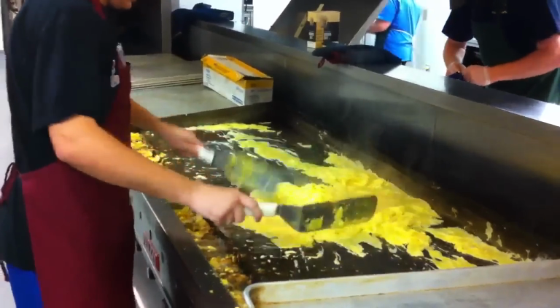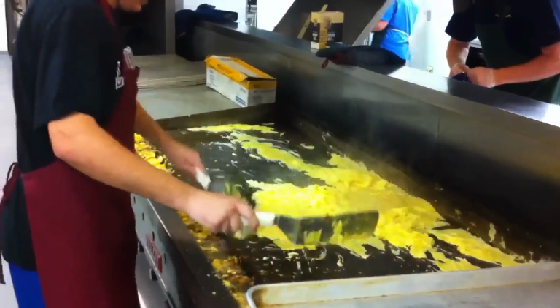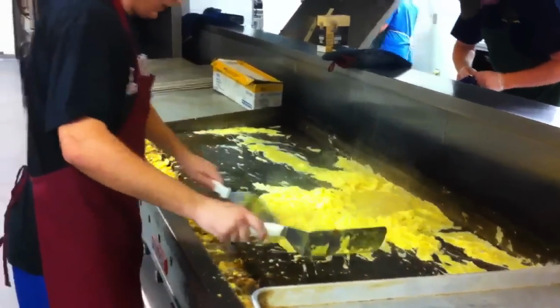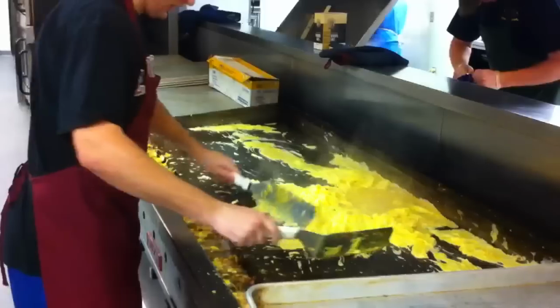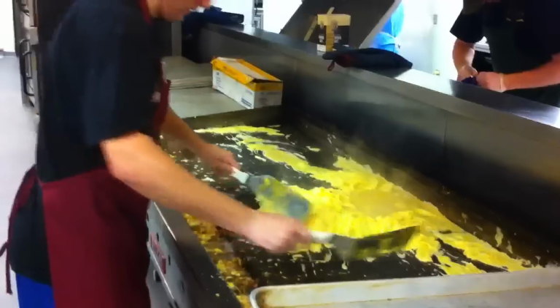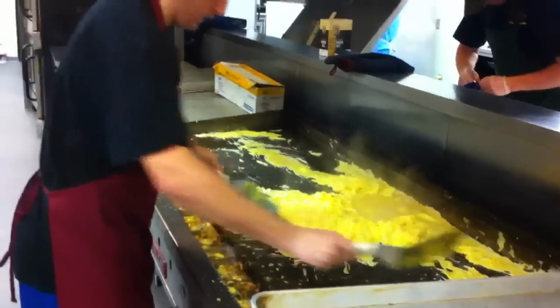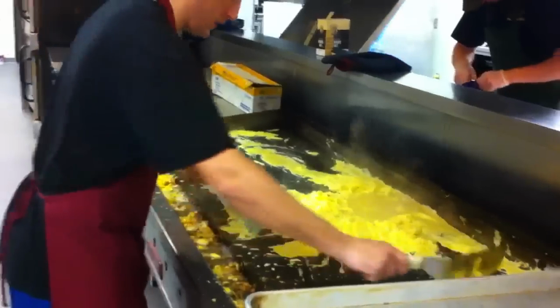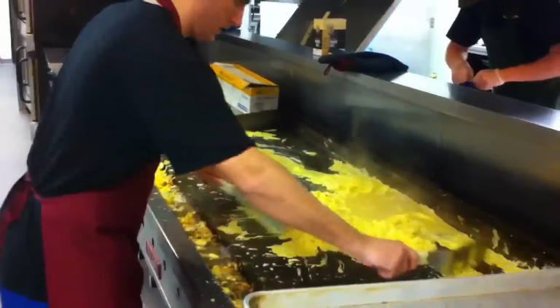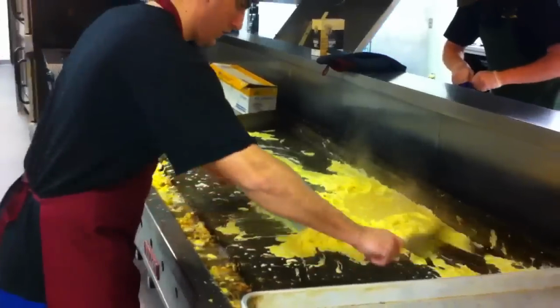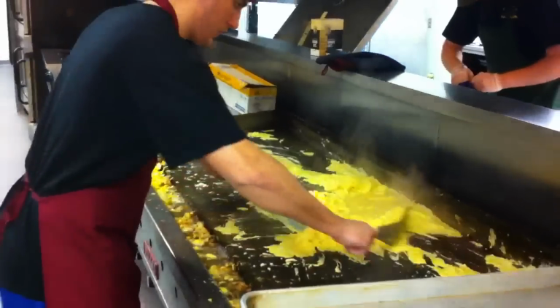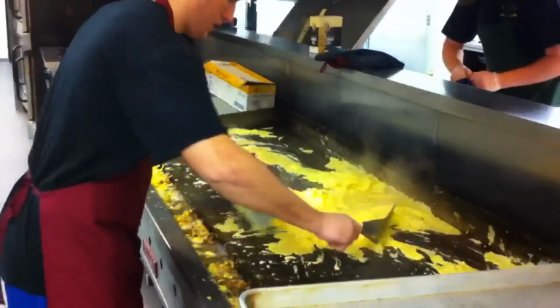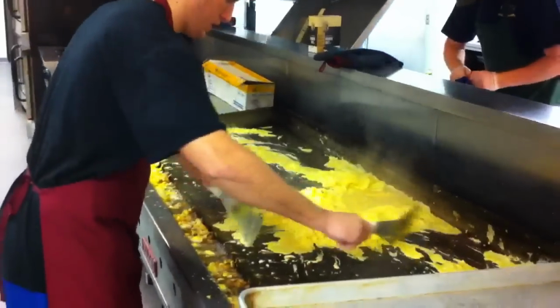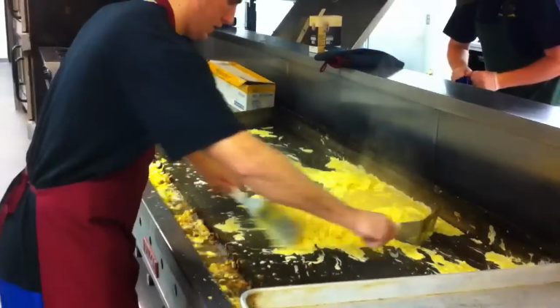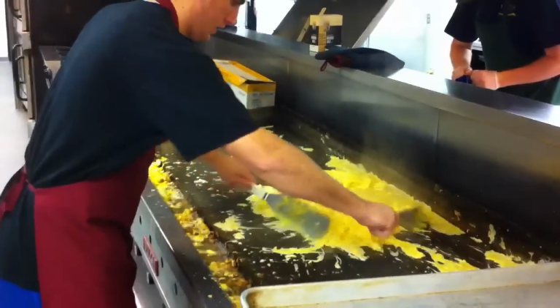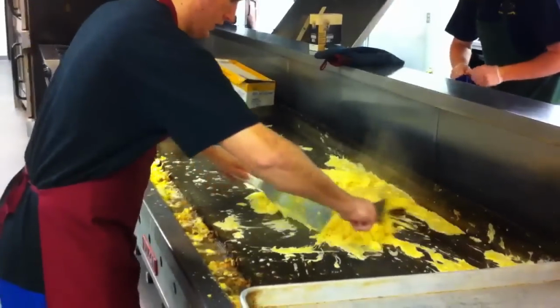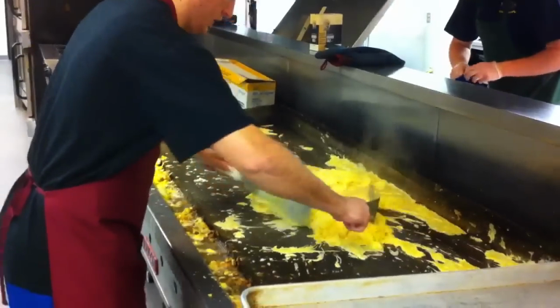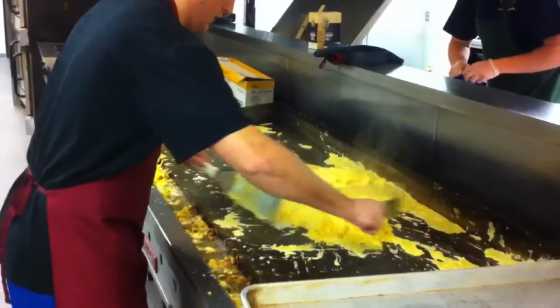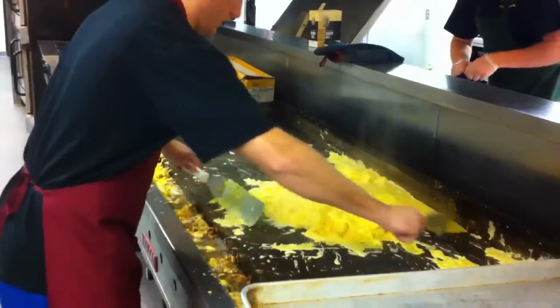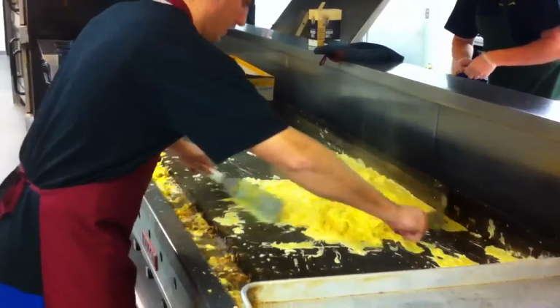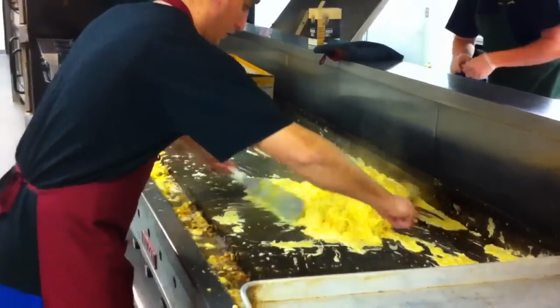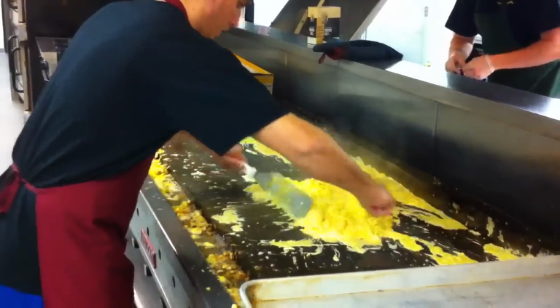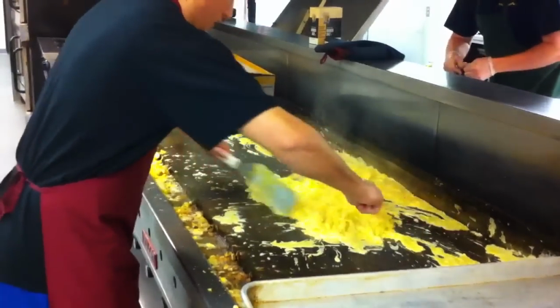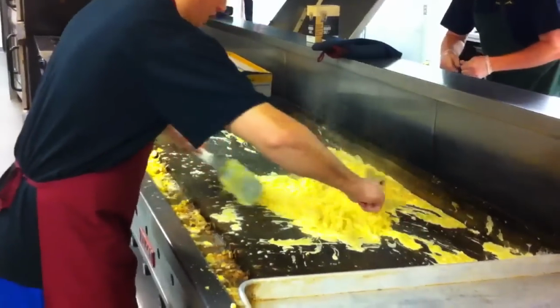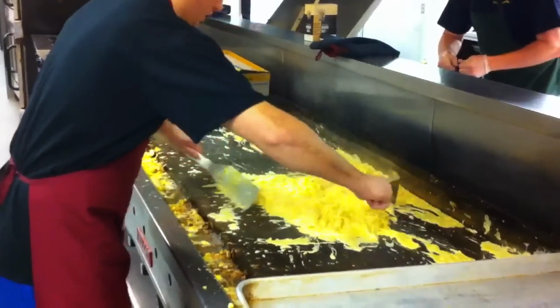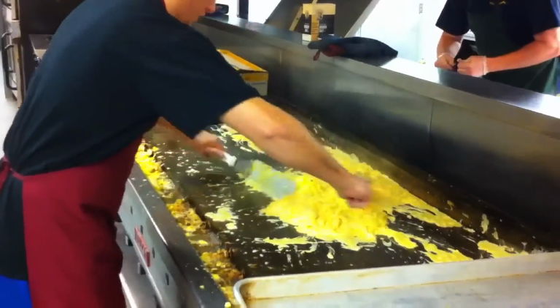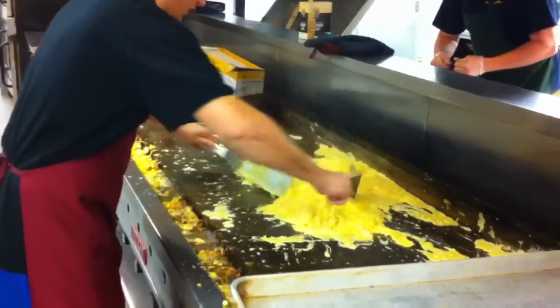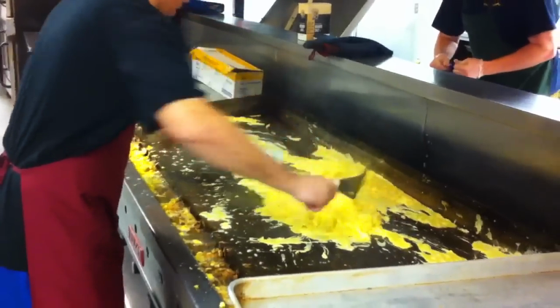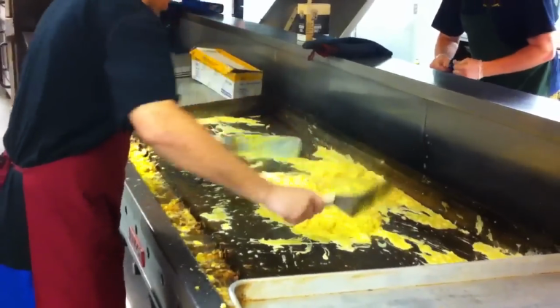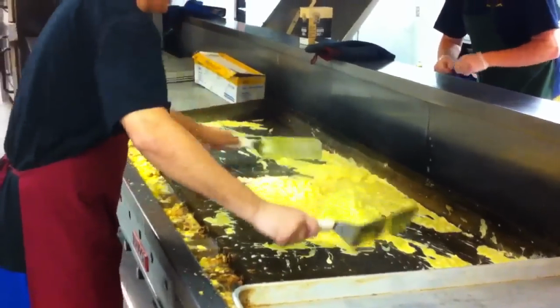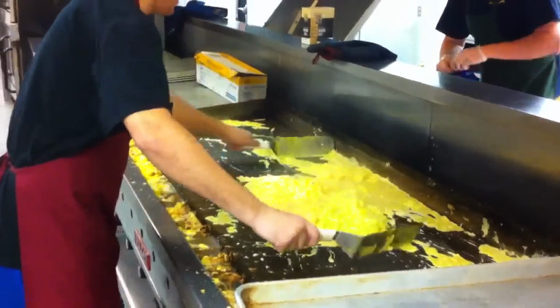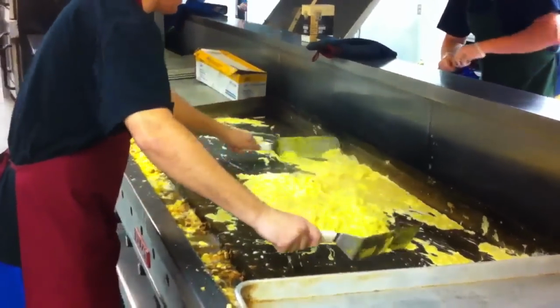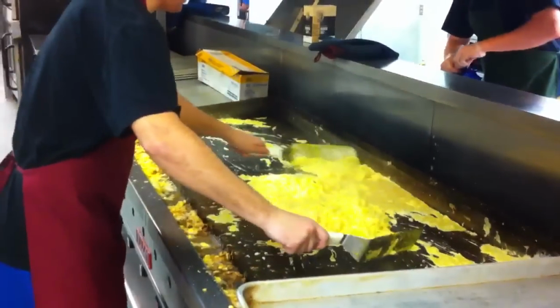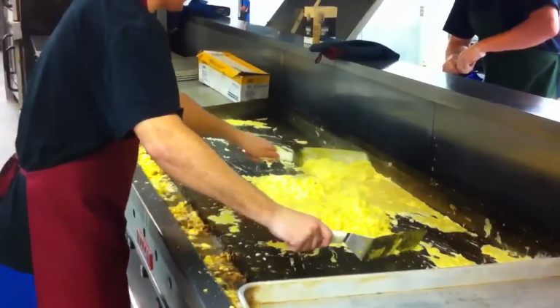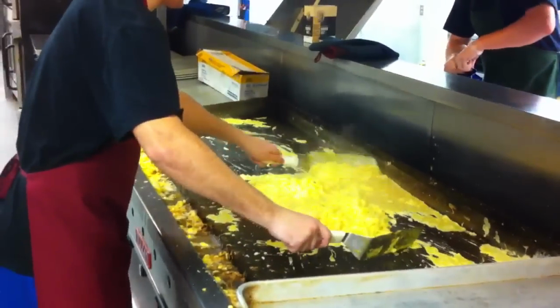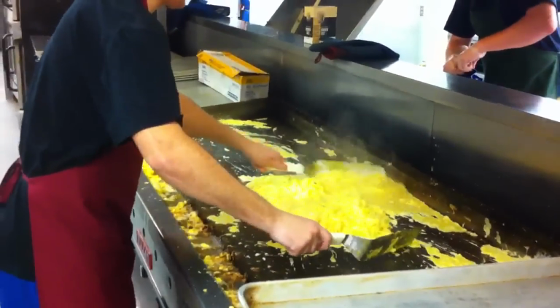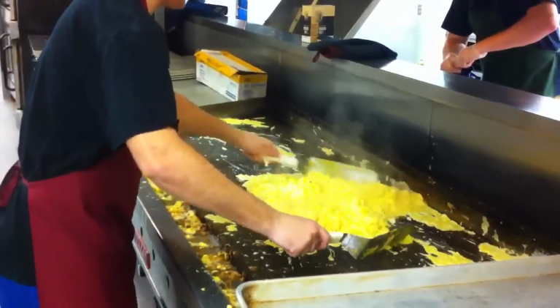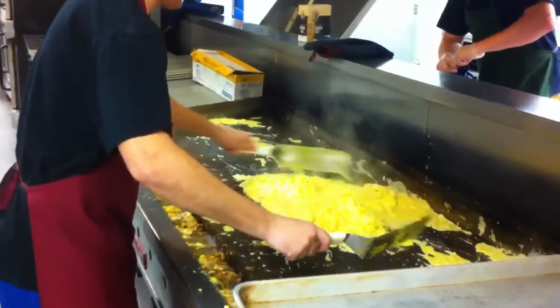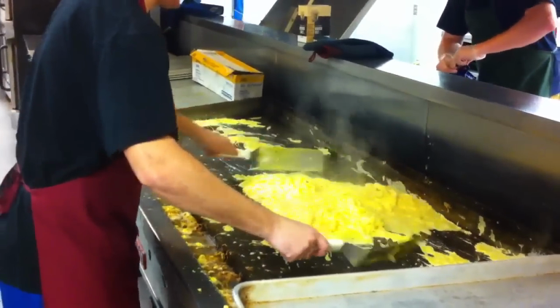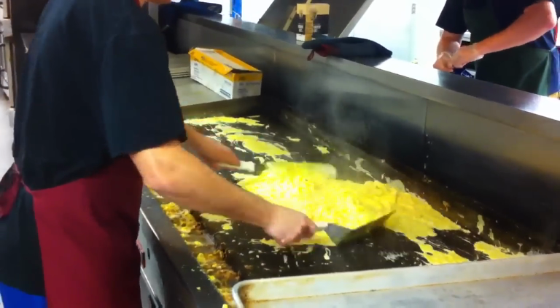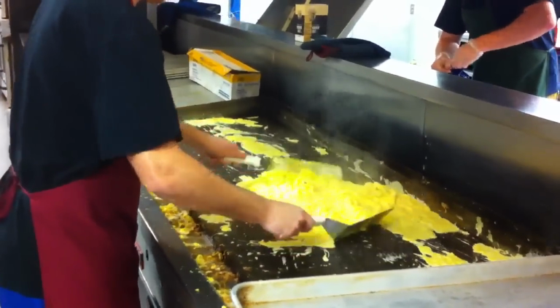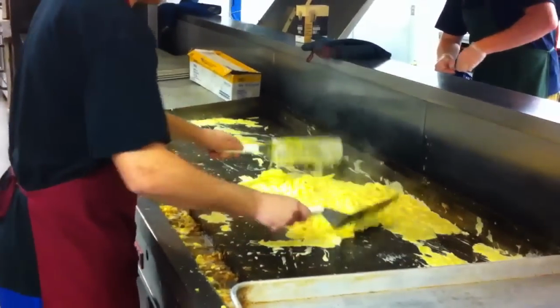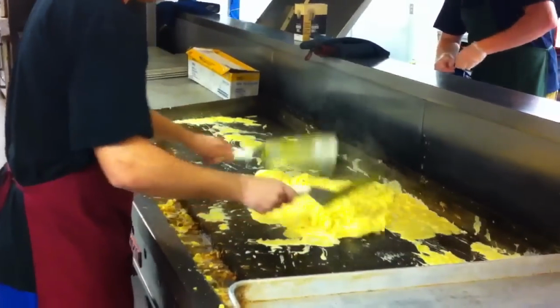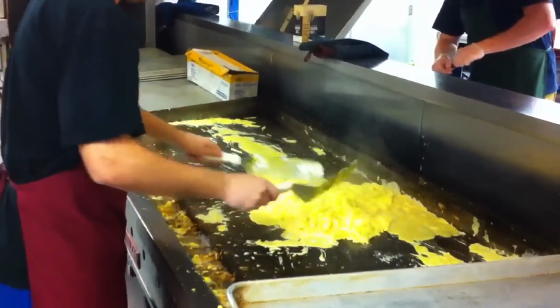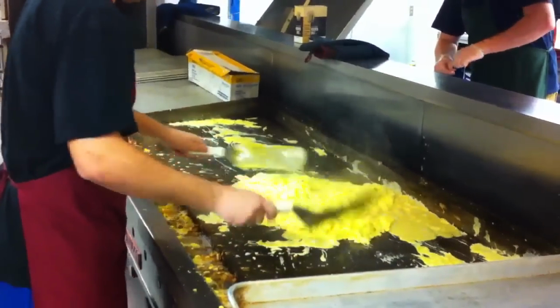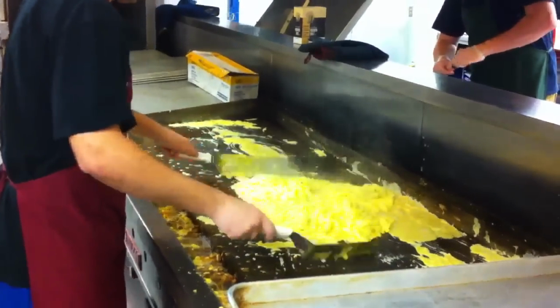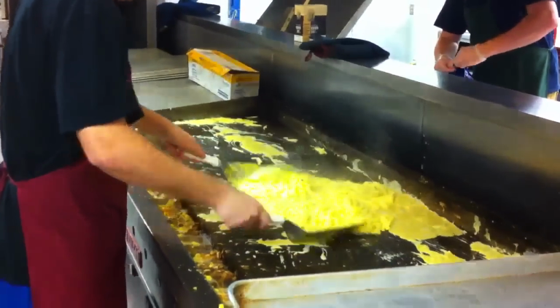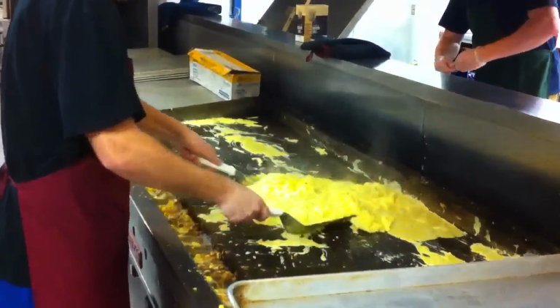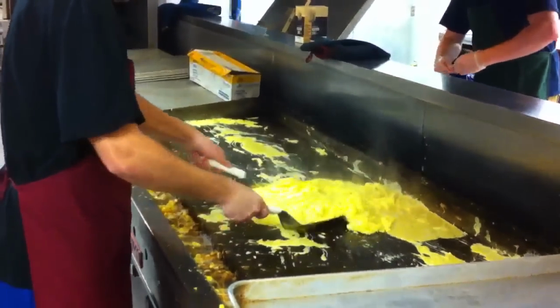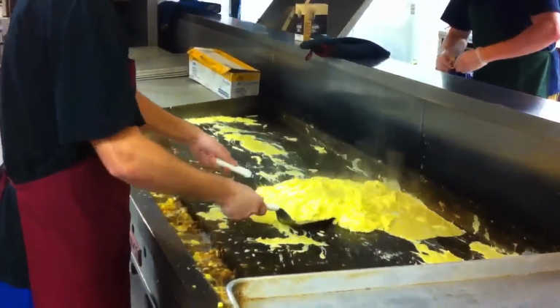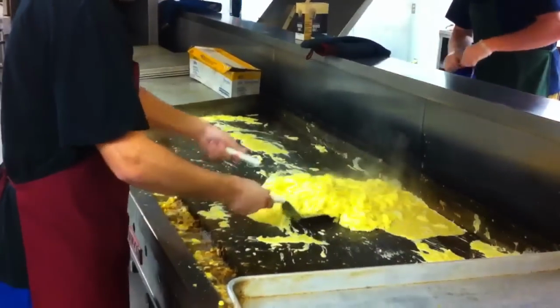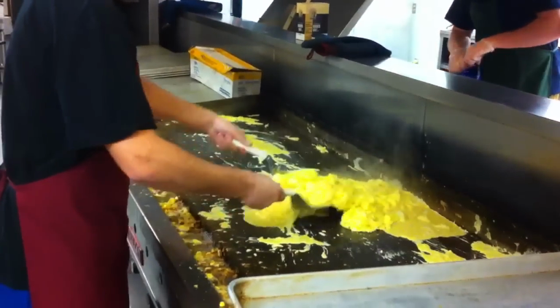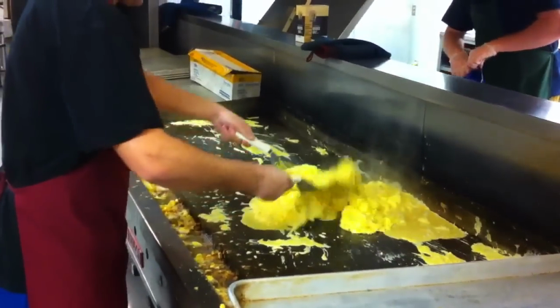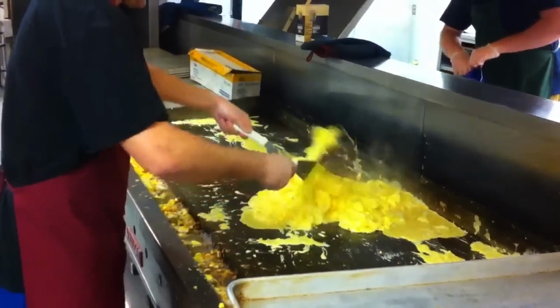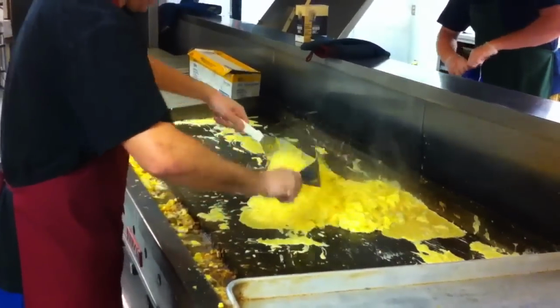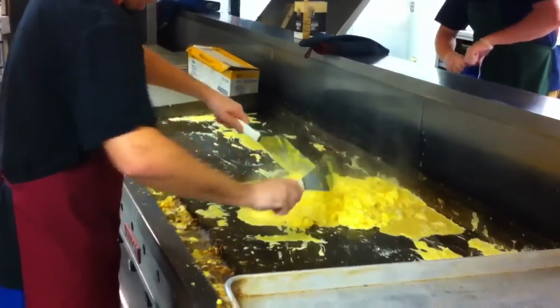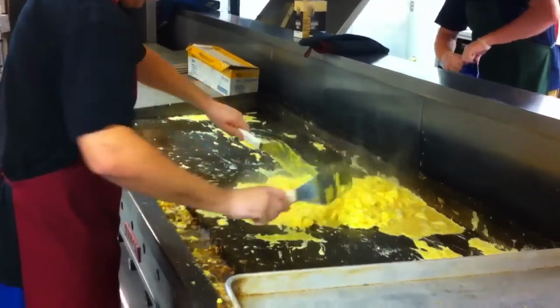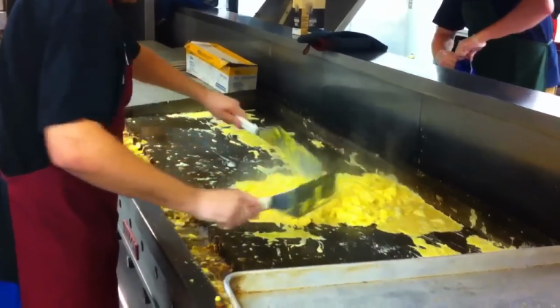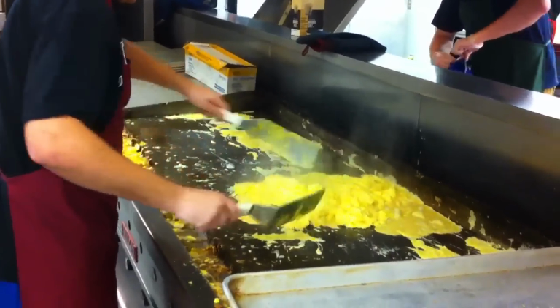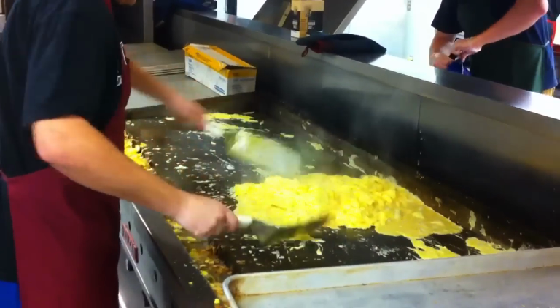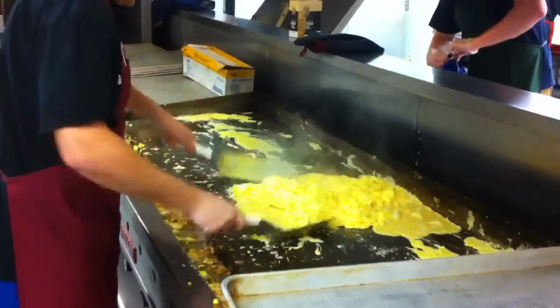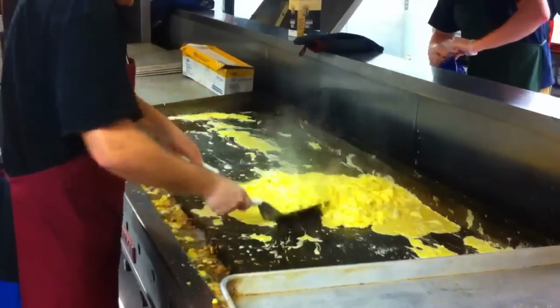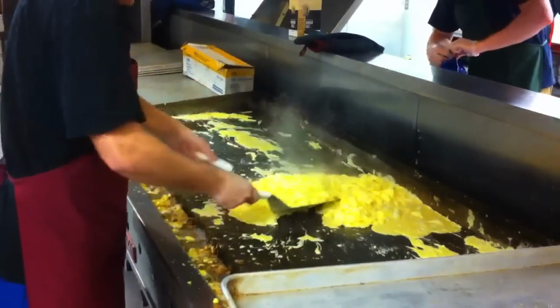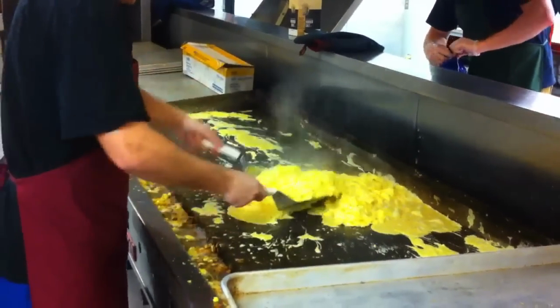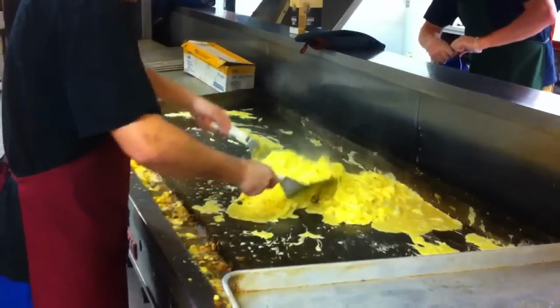And basically he gets to hibachi those eggs — bring them up, toss them, turn them, cut them, chop them. Look at that.